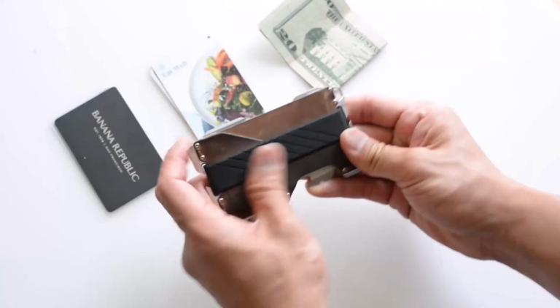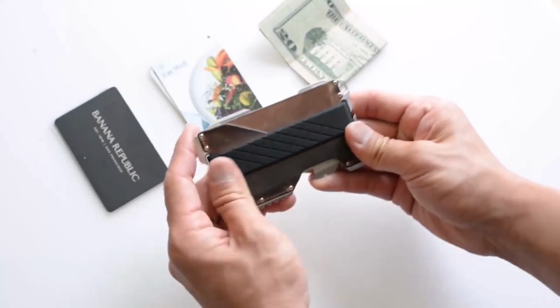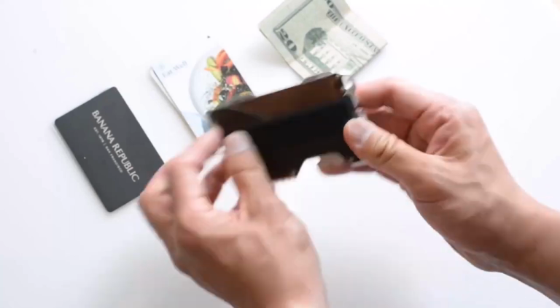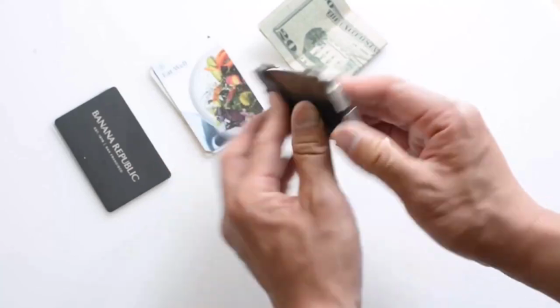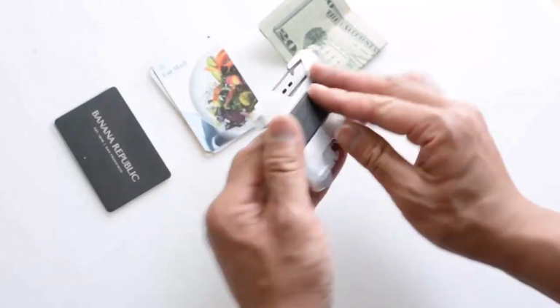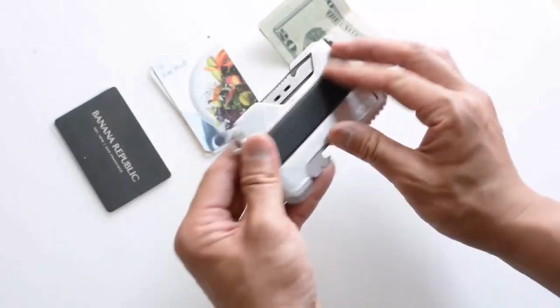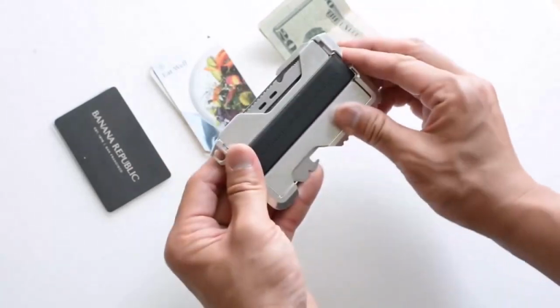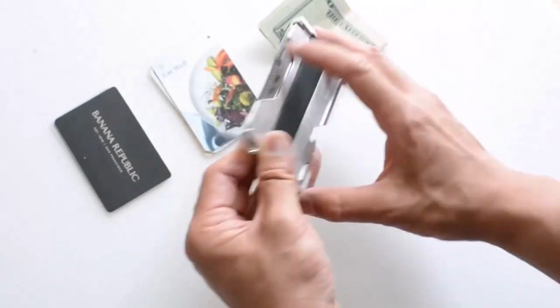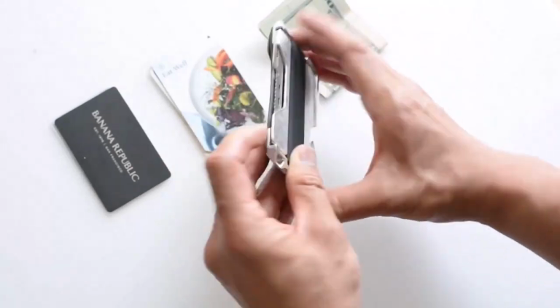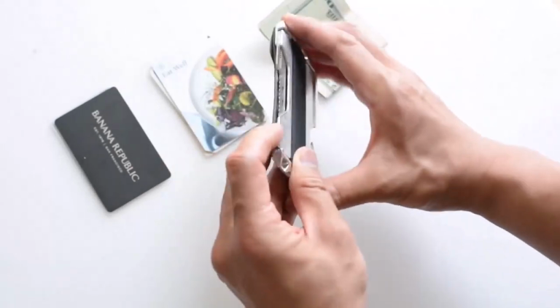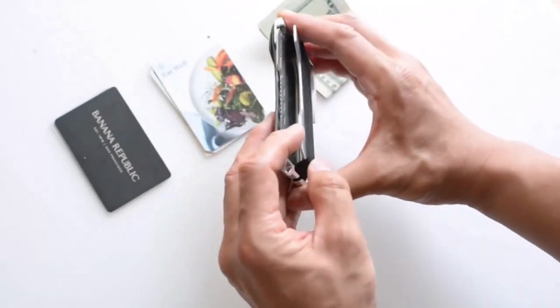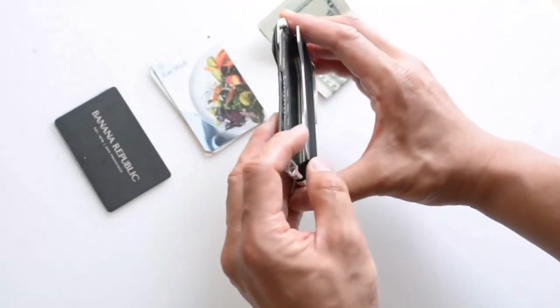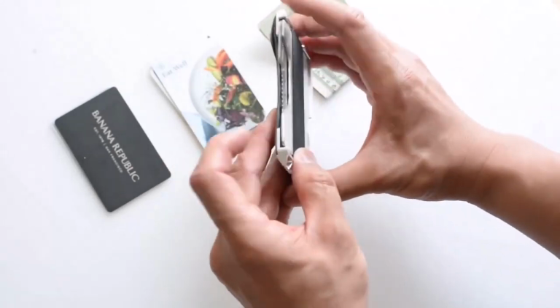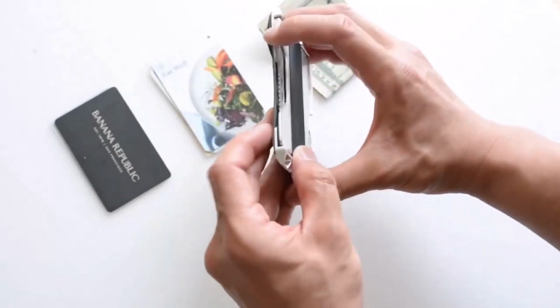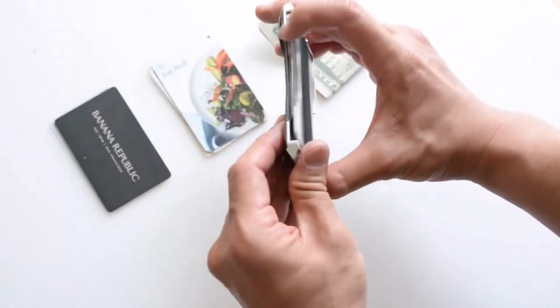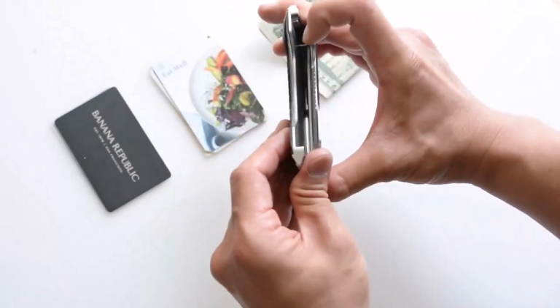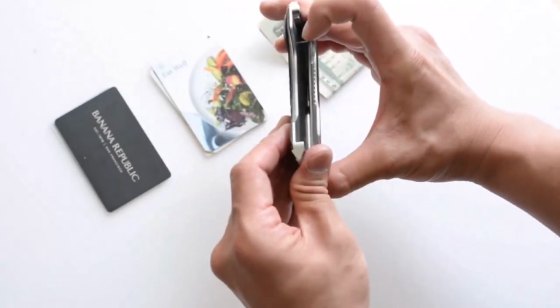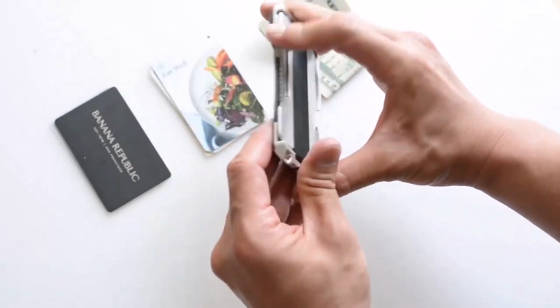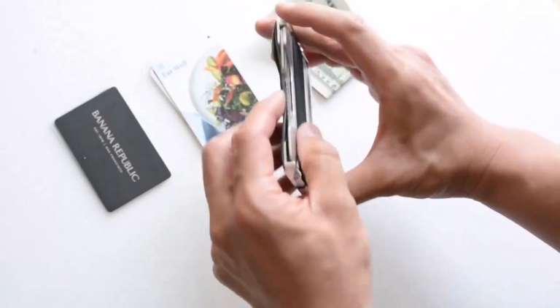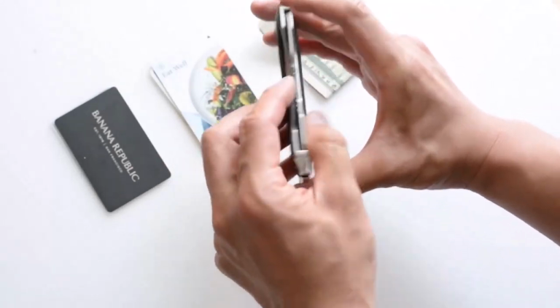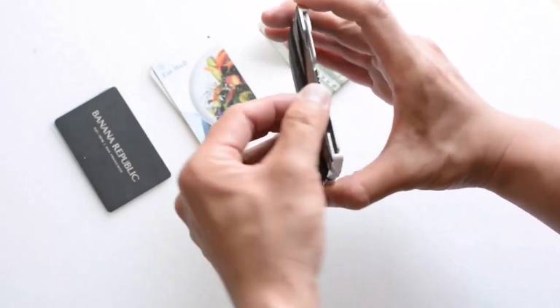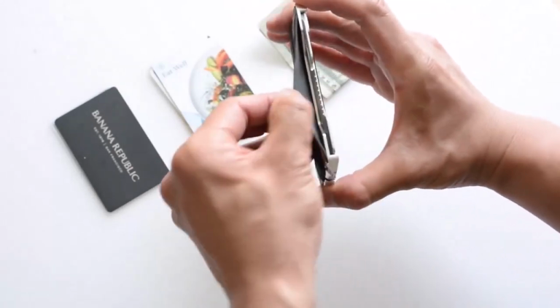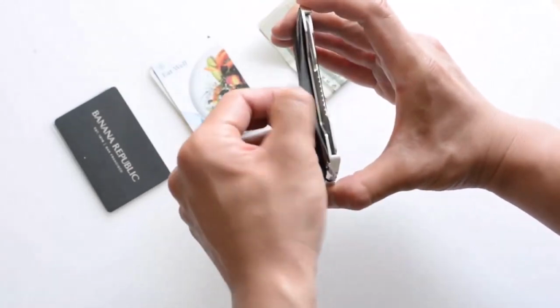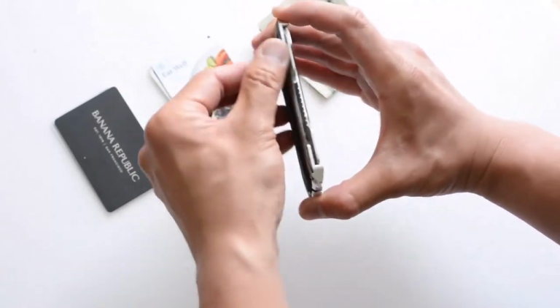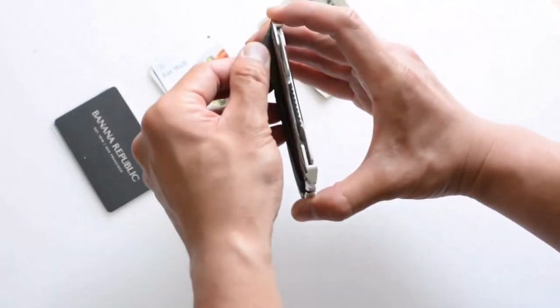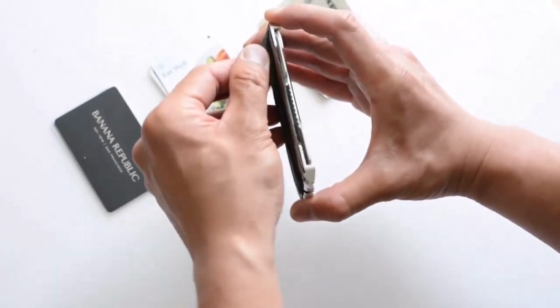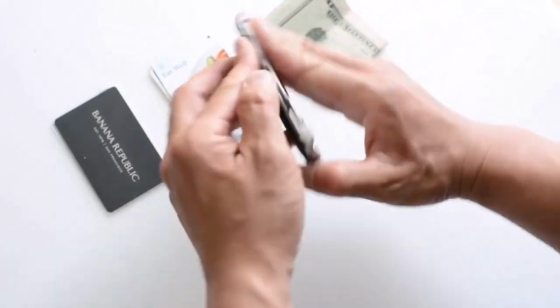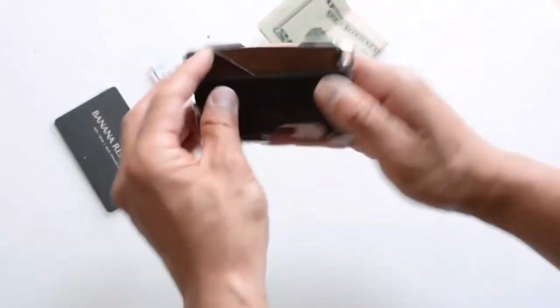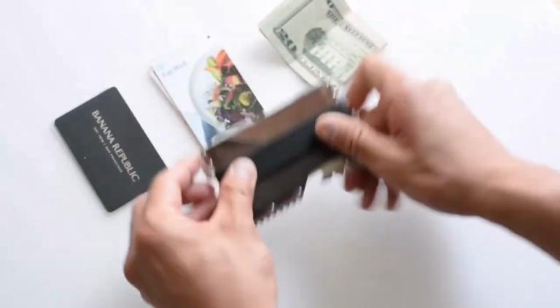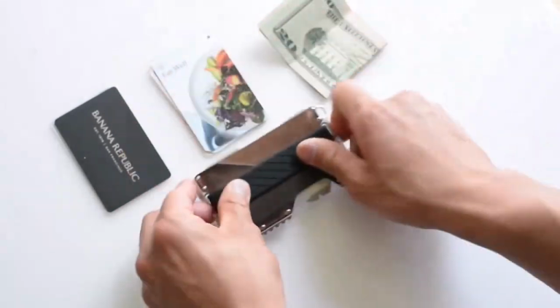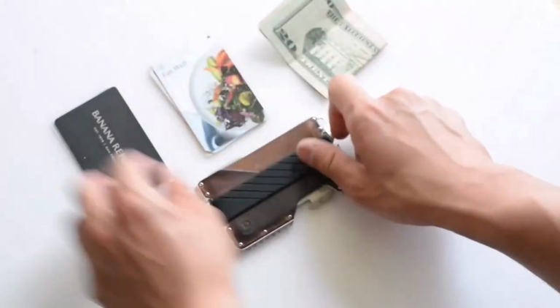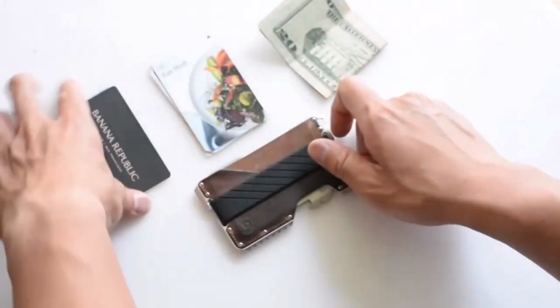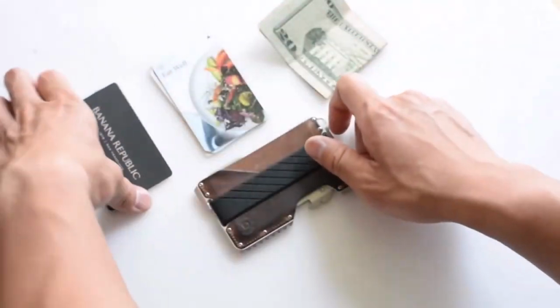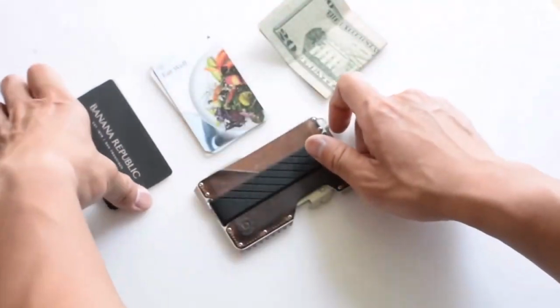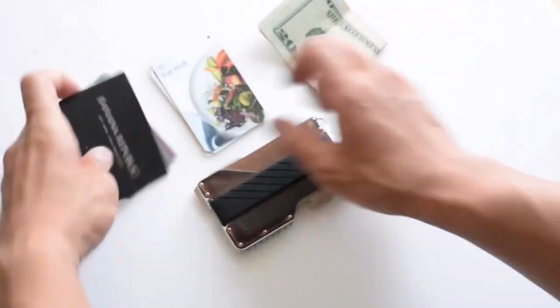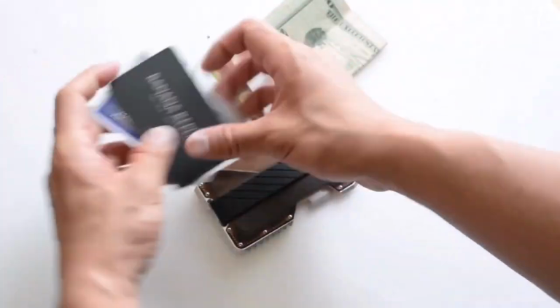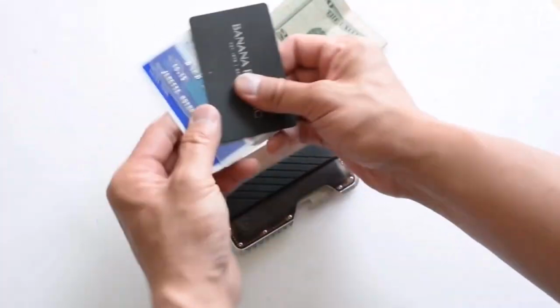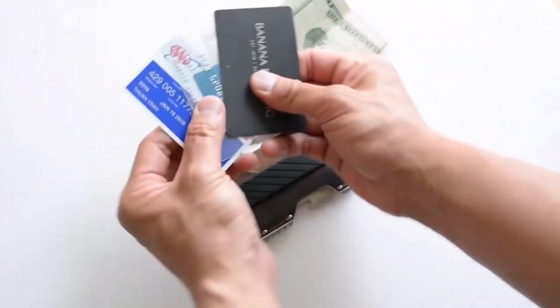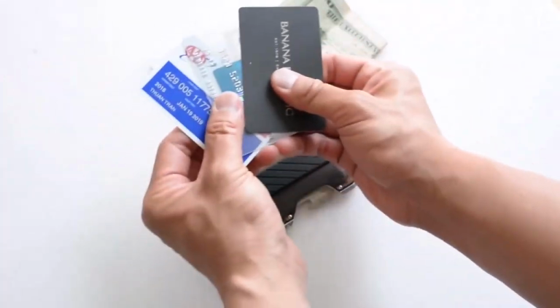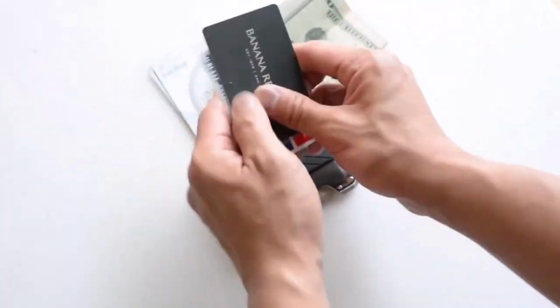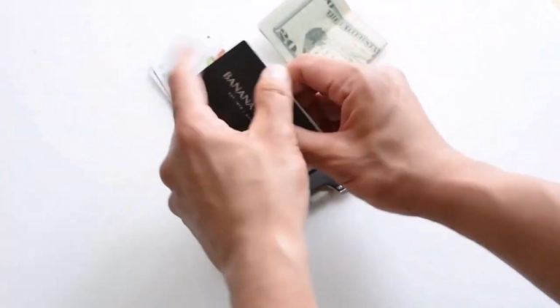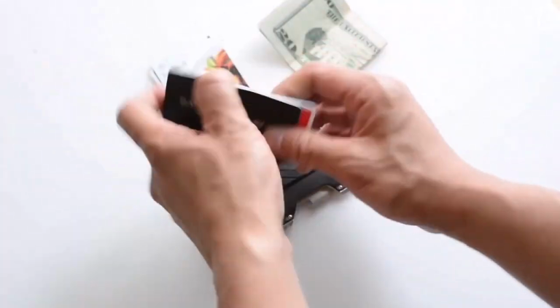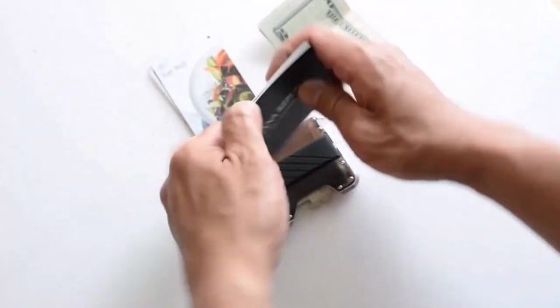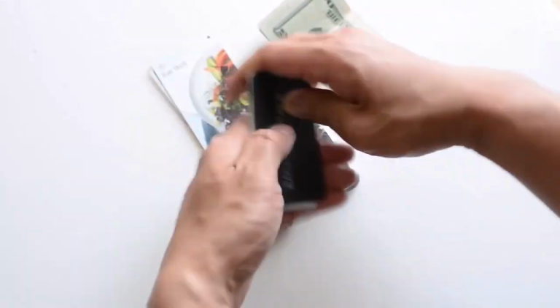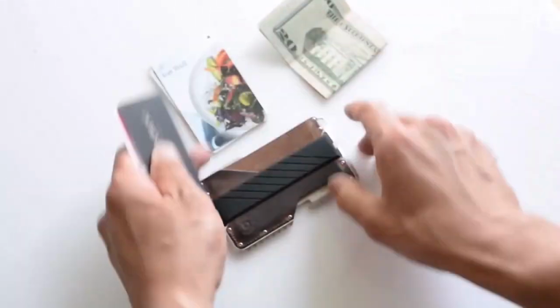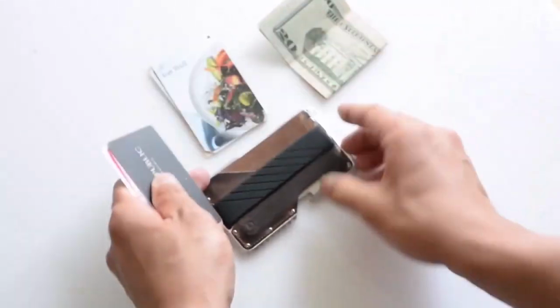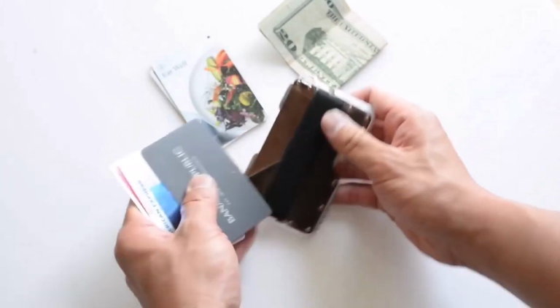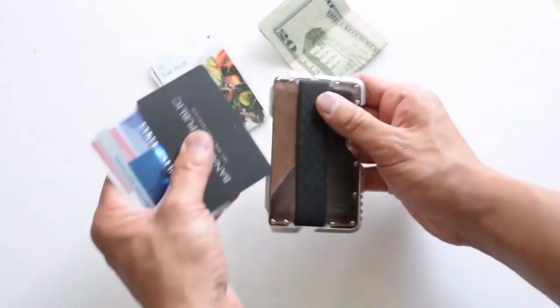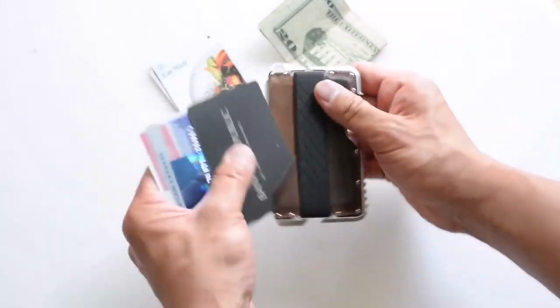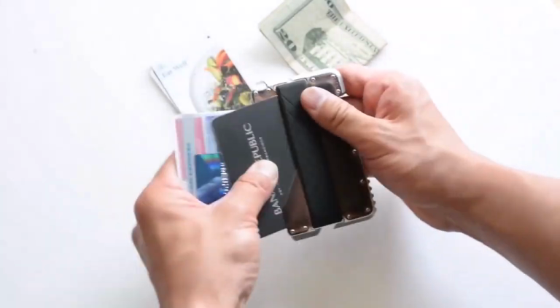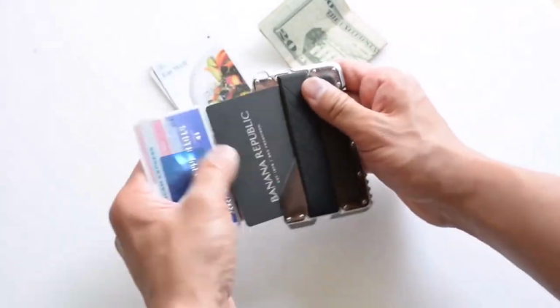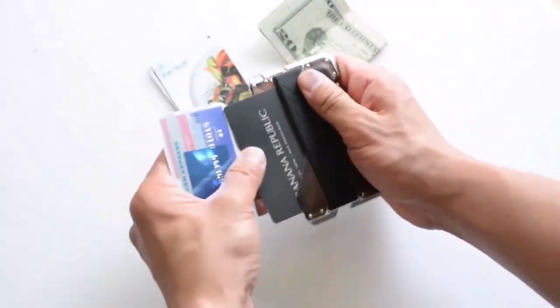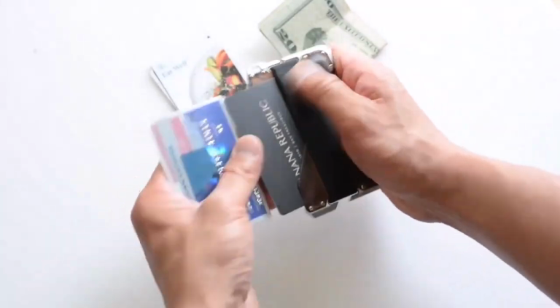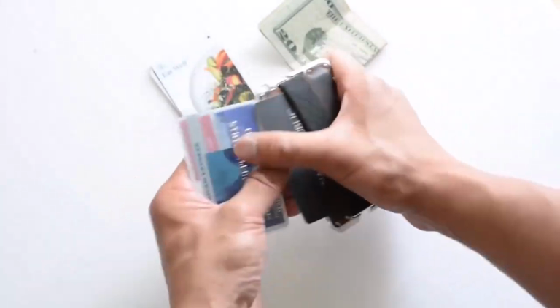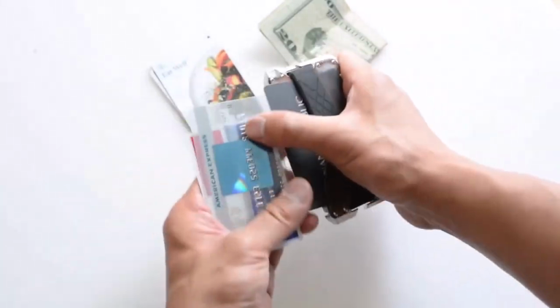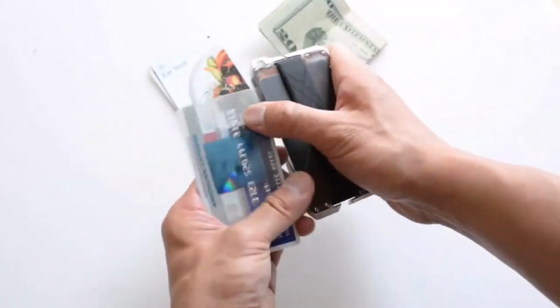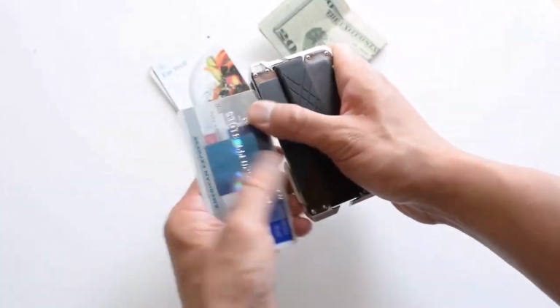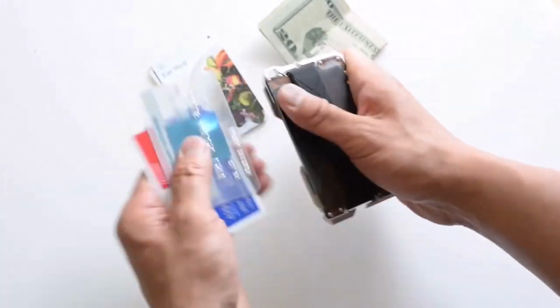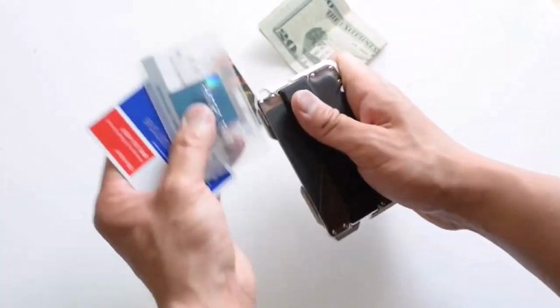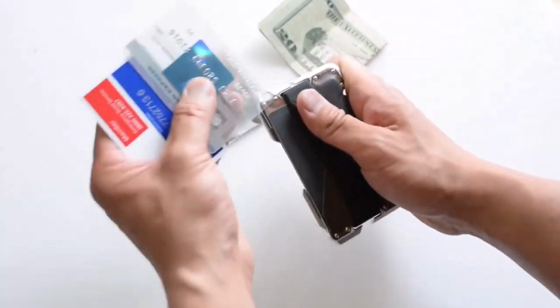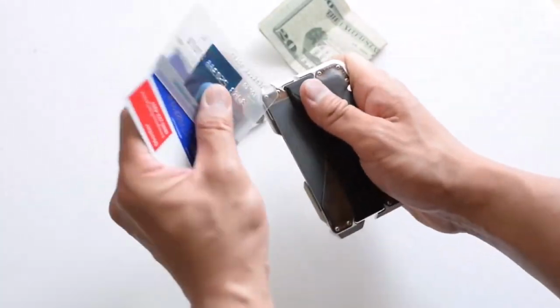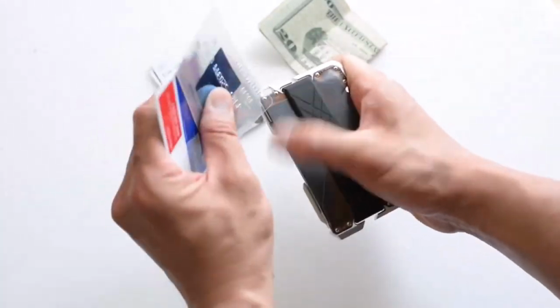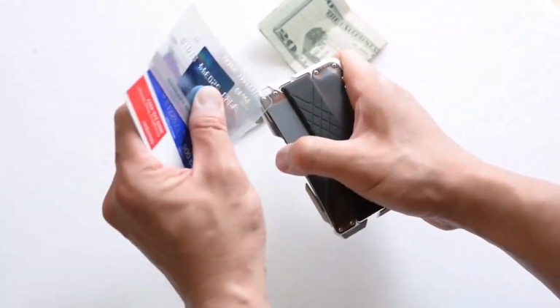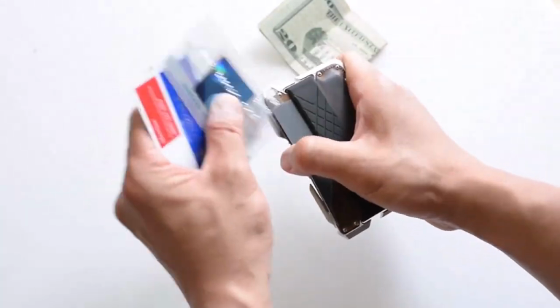What's up guys, today we're going to take a look at the best cardholder wallets on the market. So let's get started.